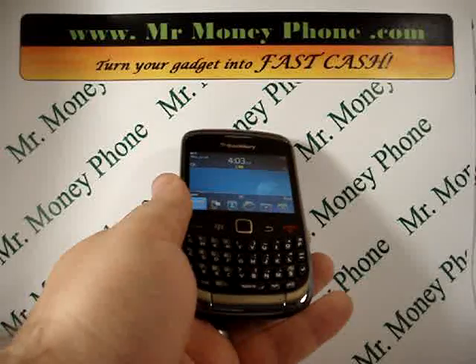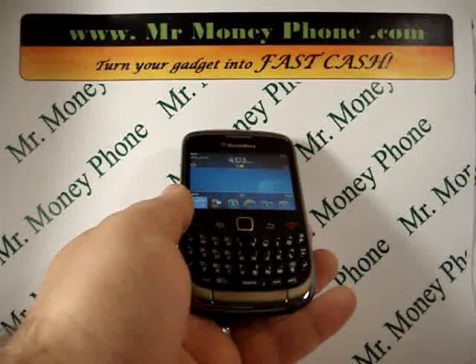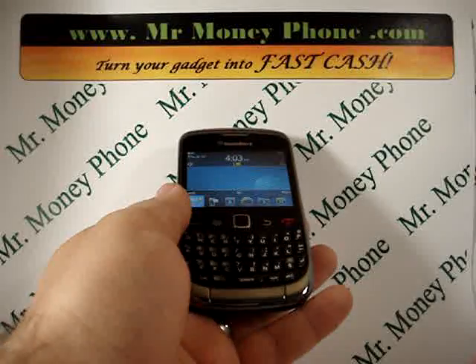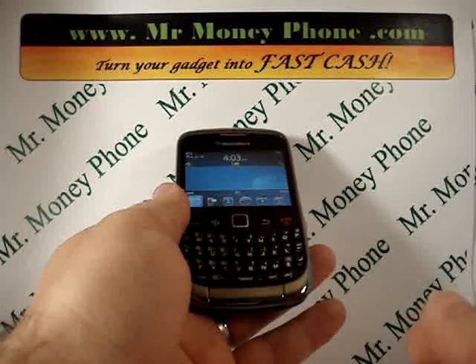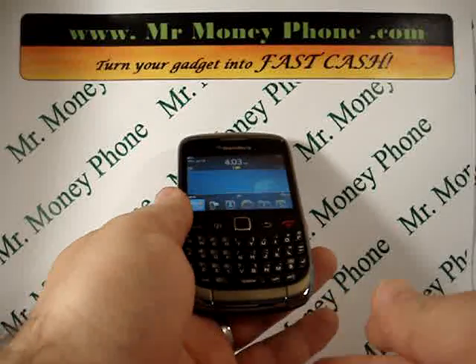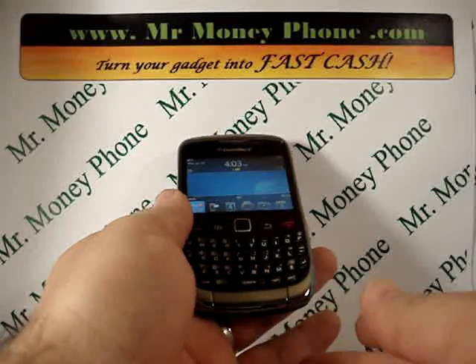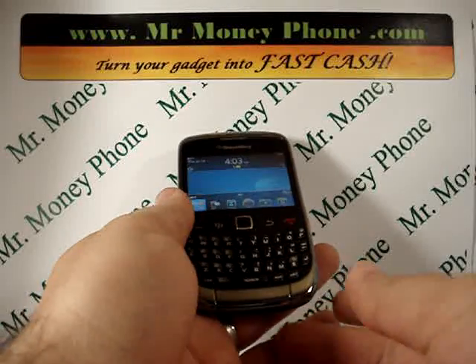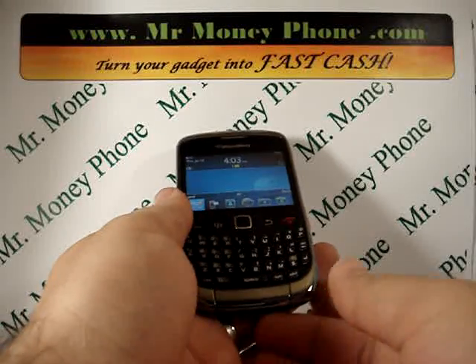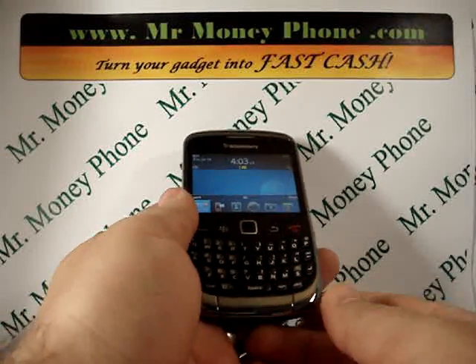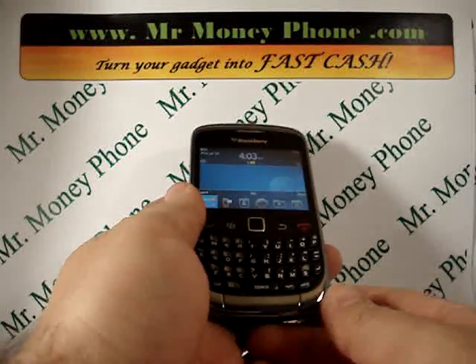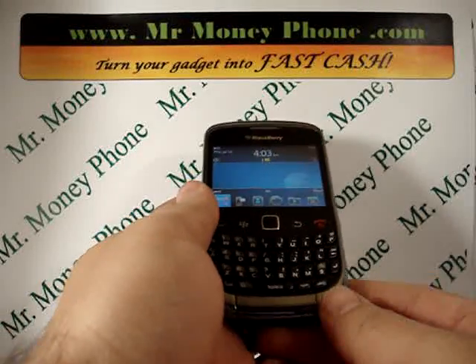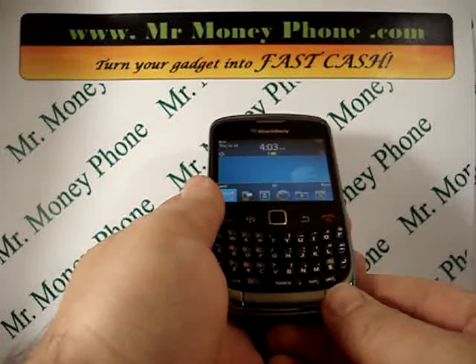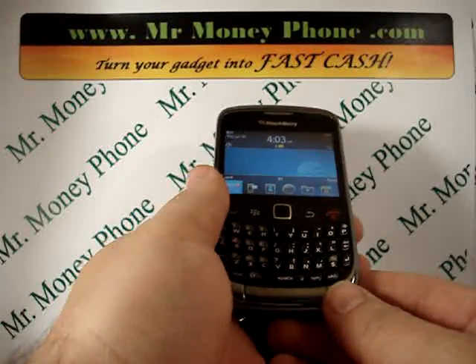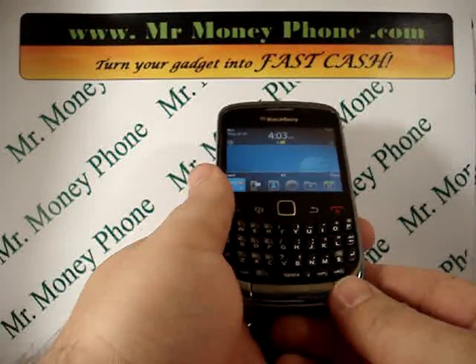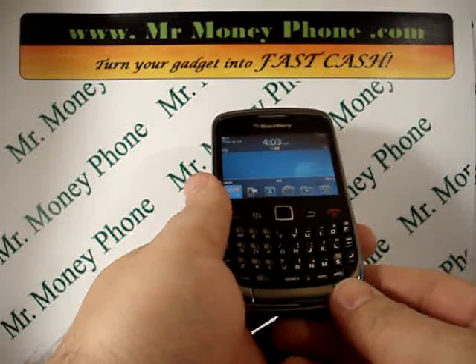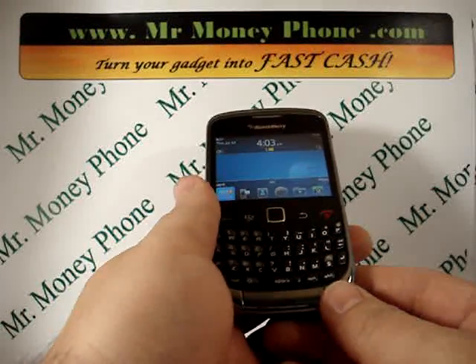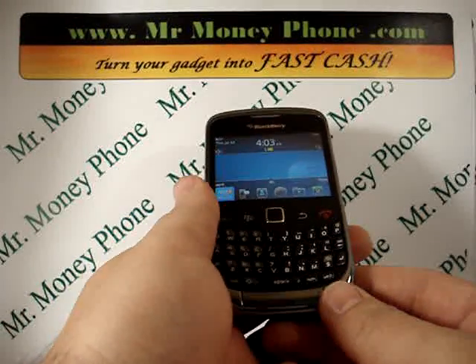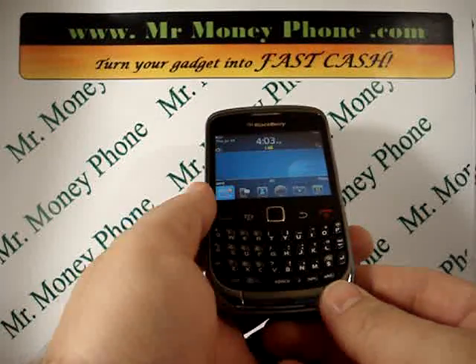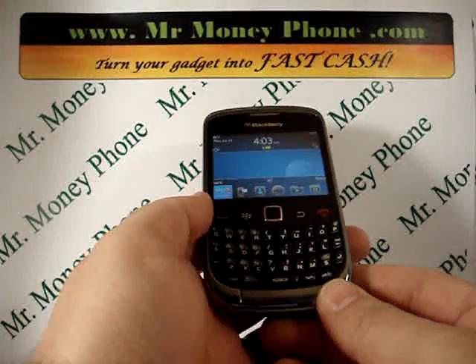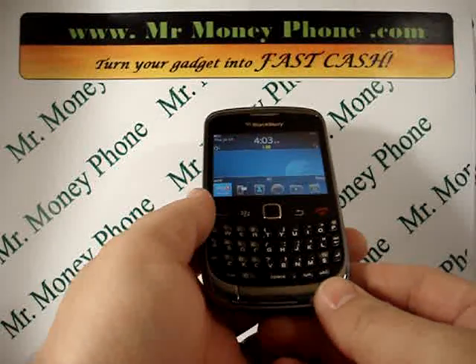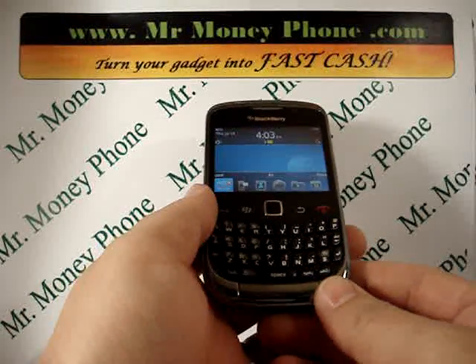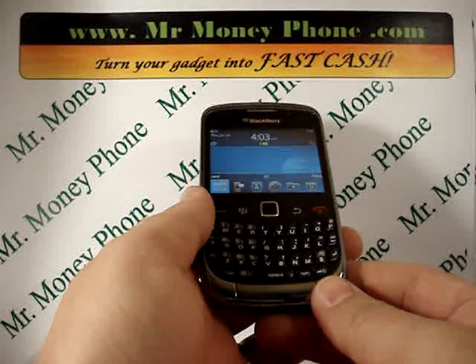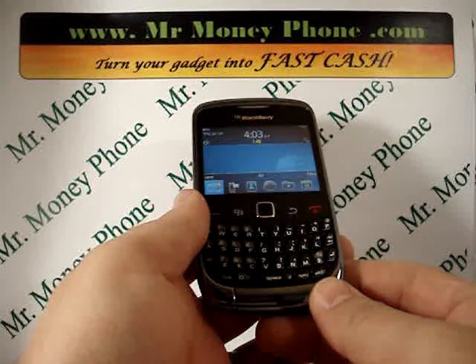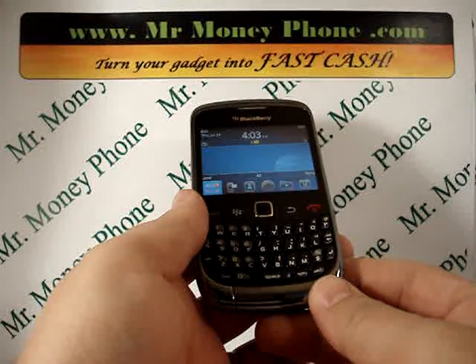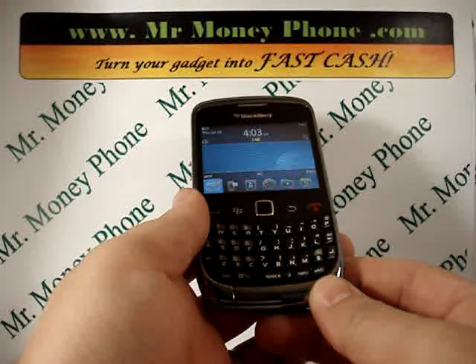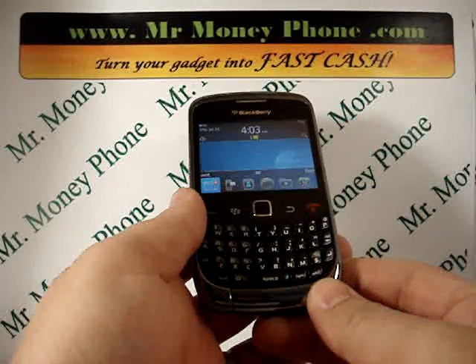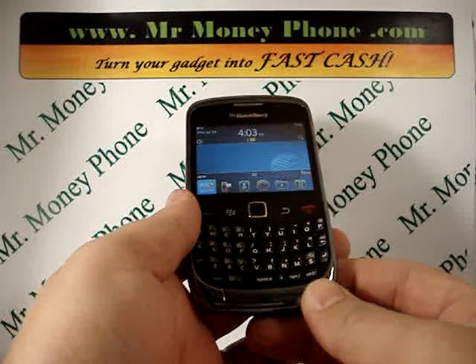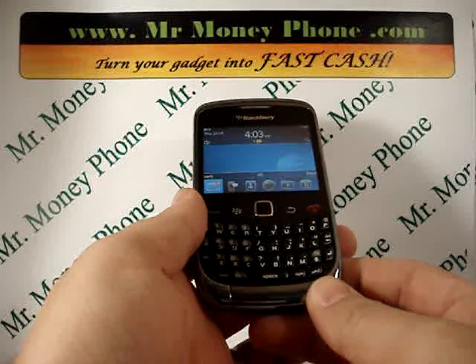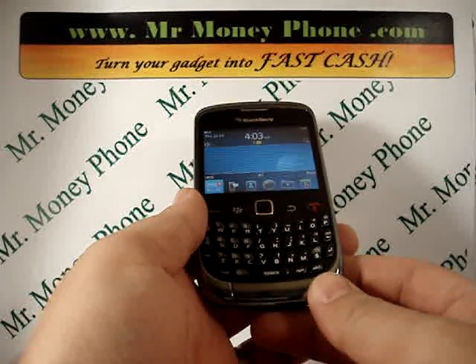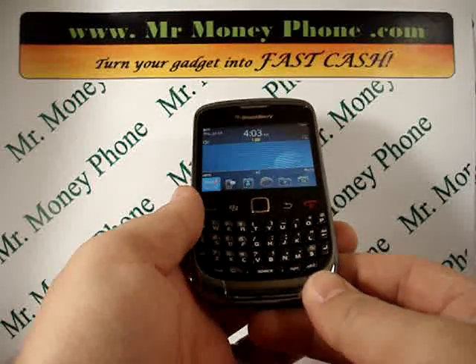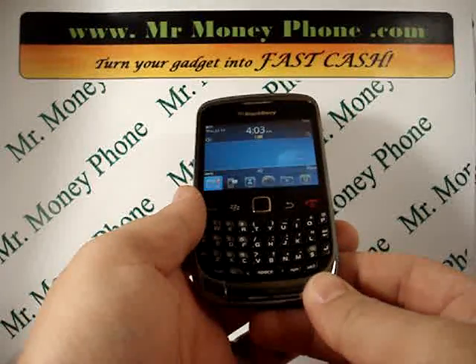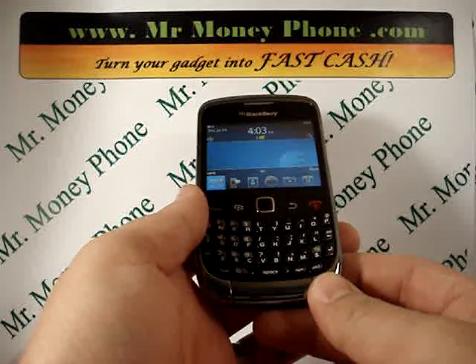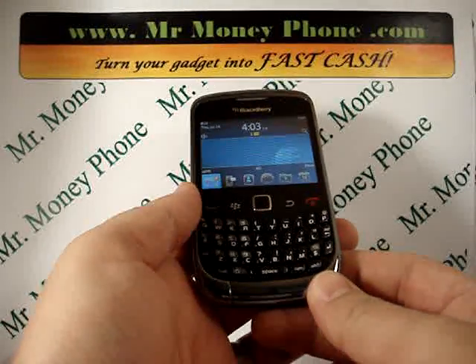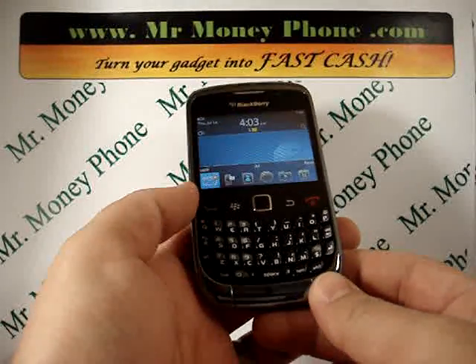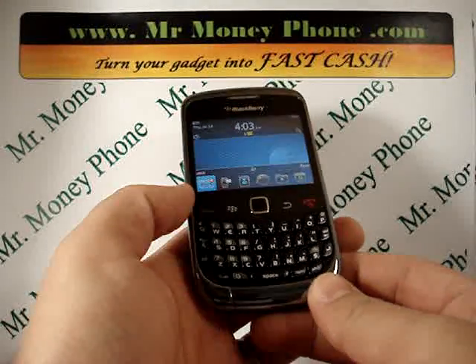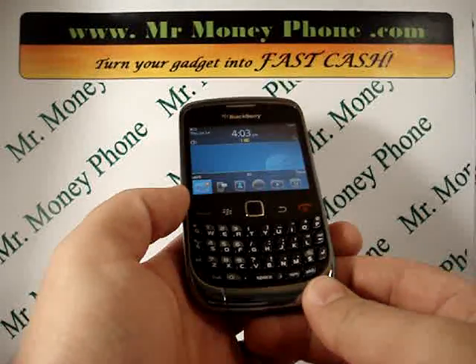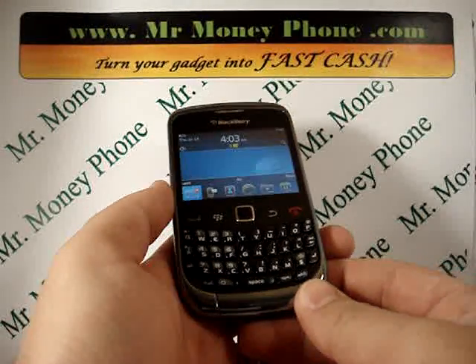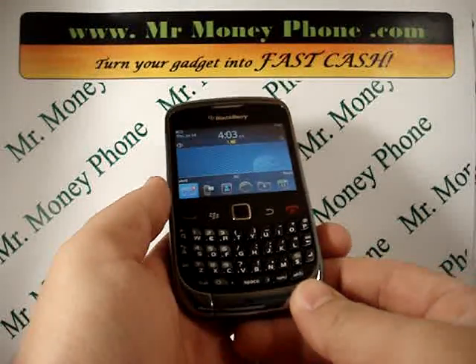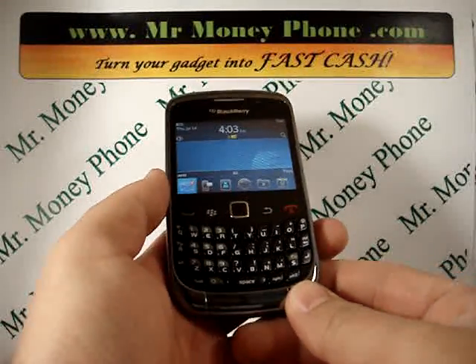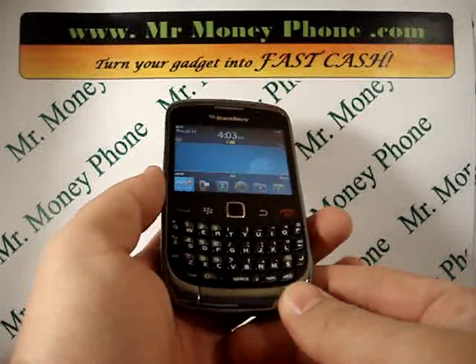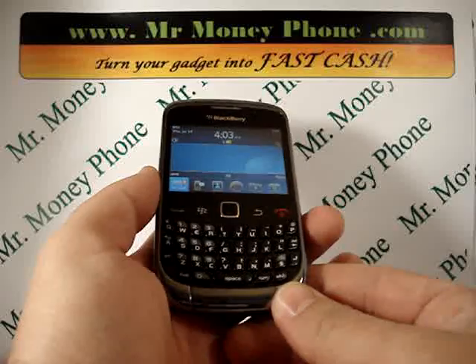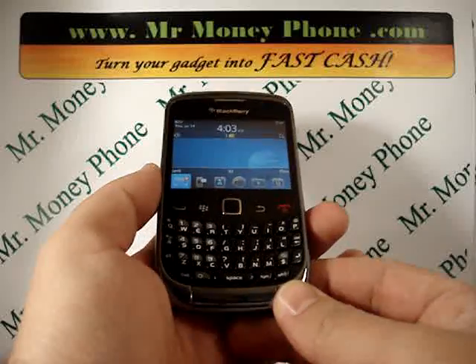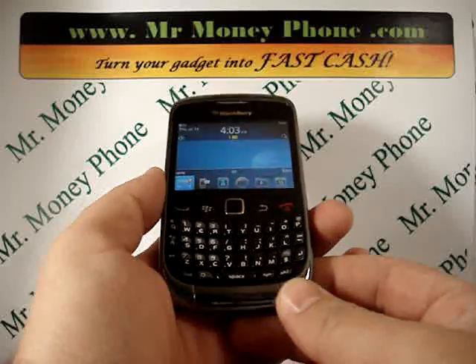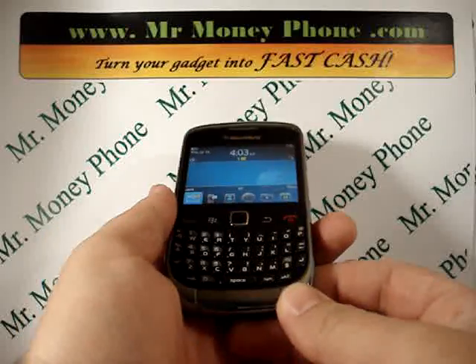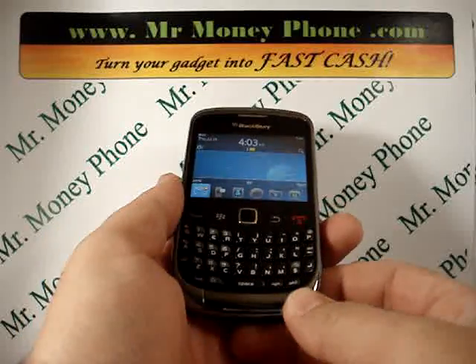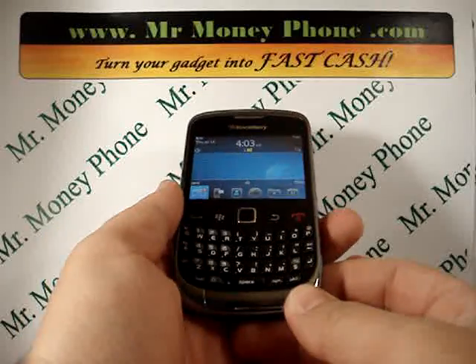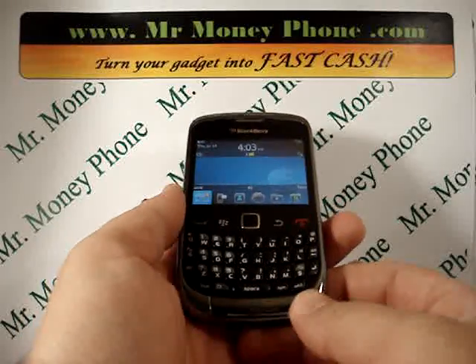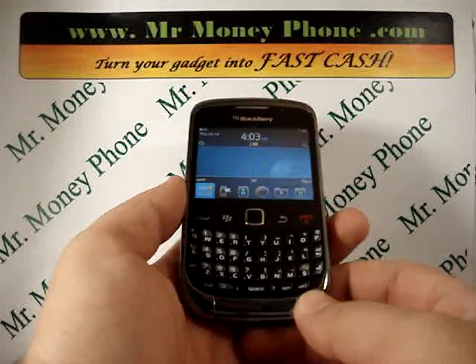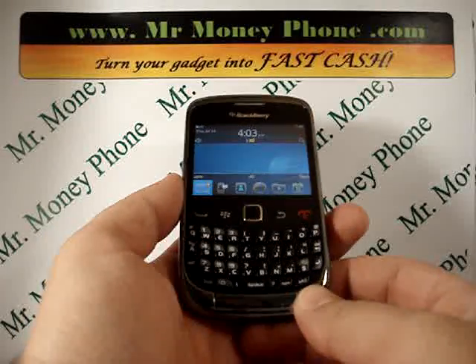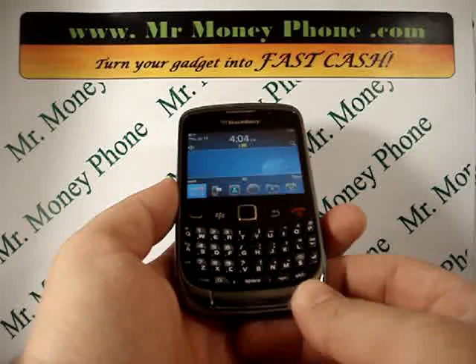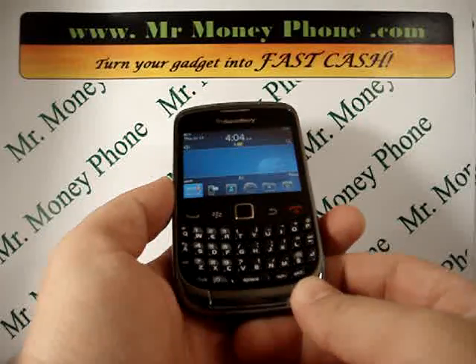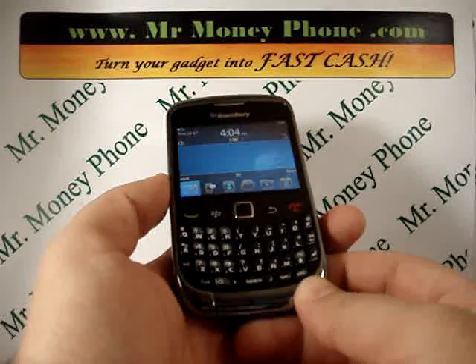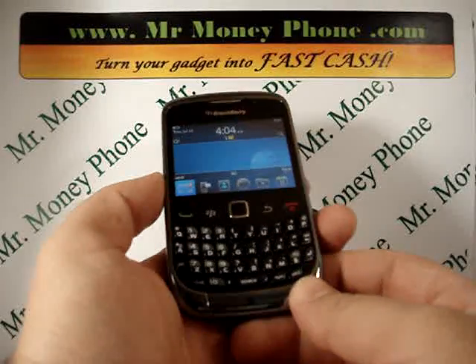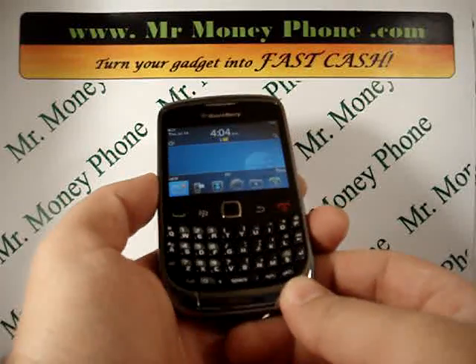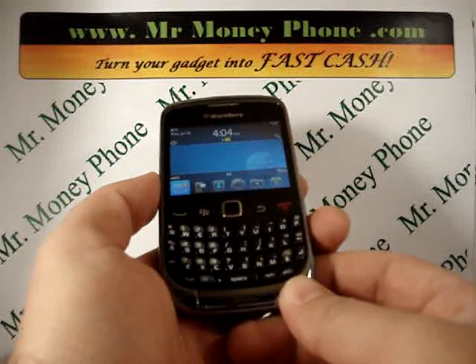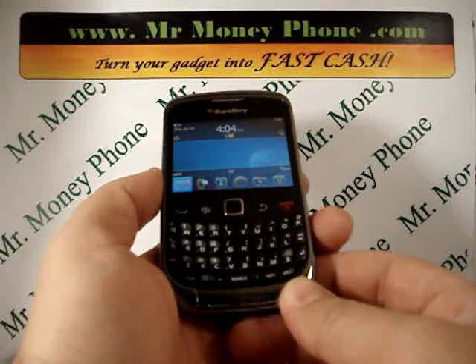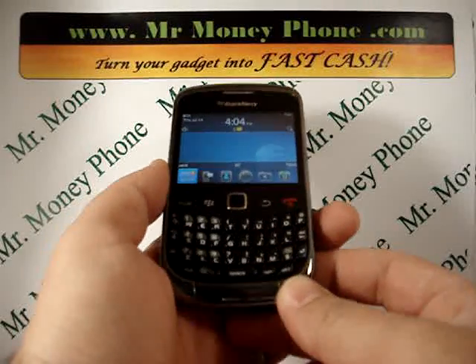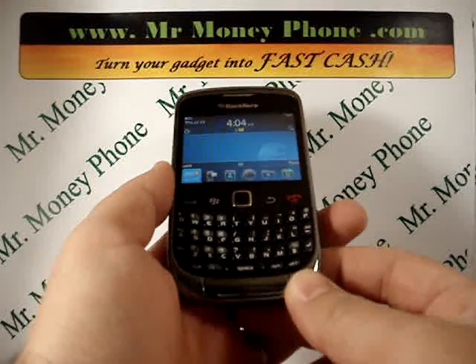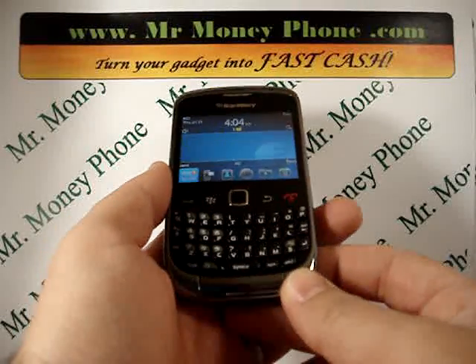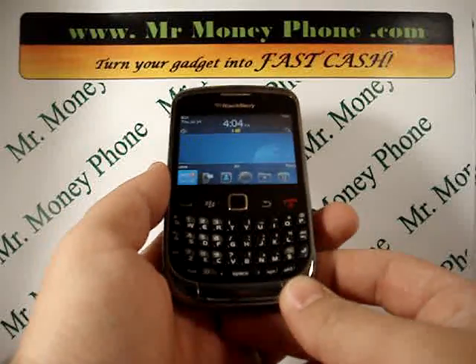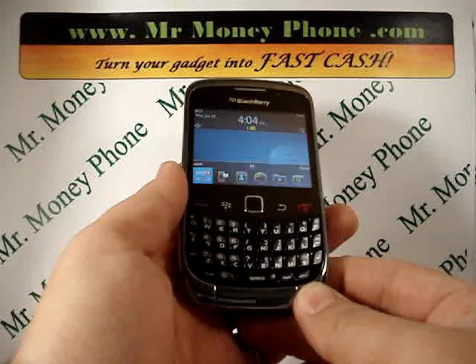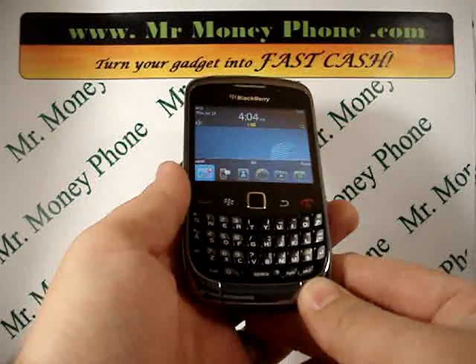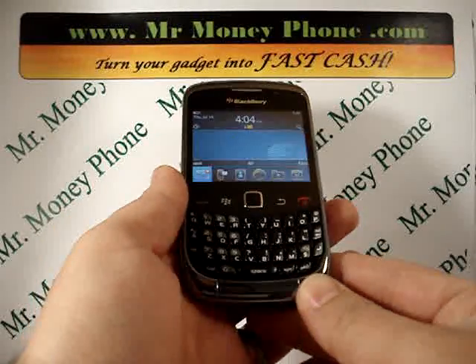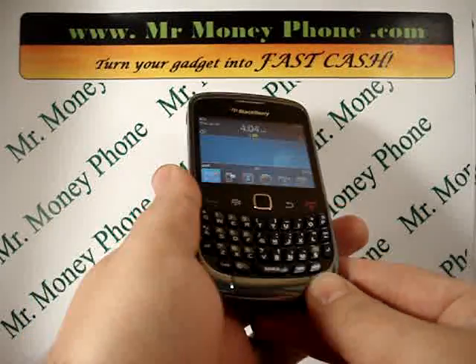Welcome back to Mr. Money Phone, buyer and seller of used phones, iPods, and other electronic gadgets.